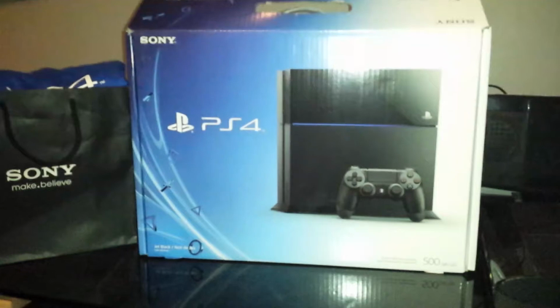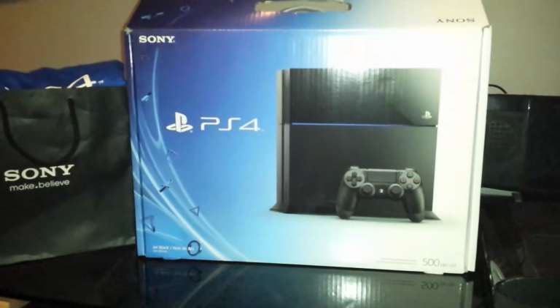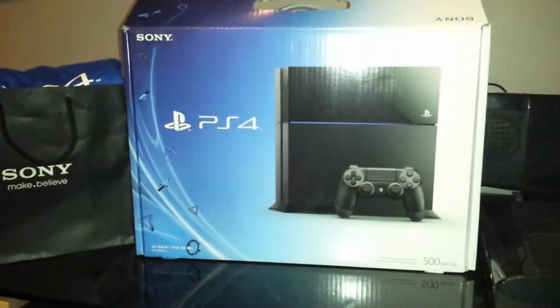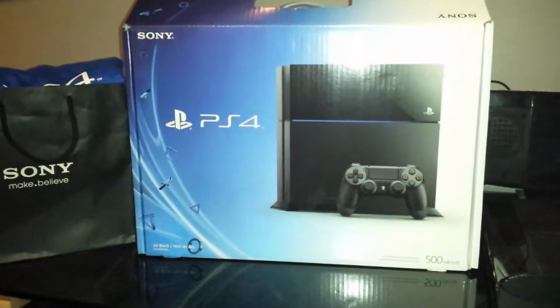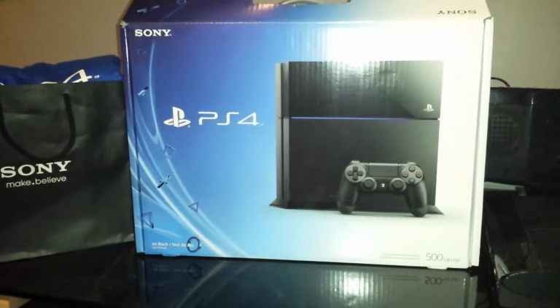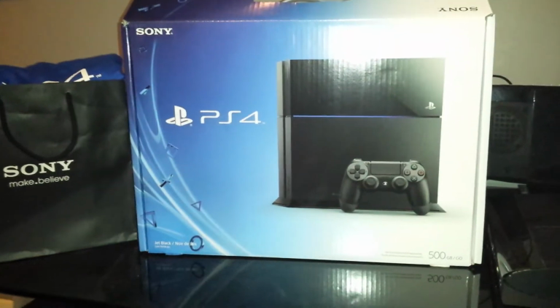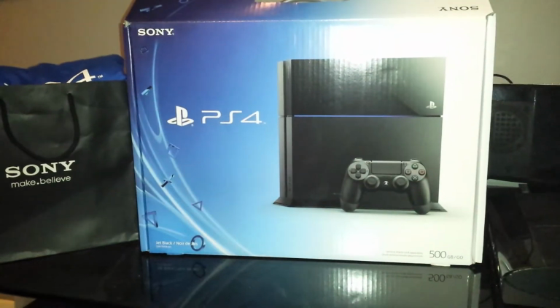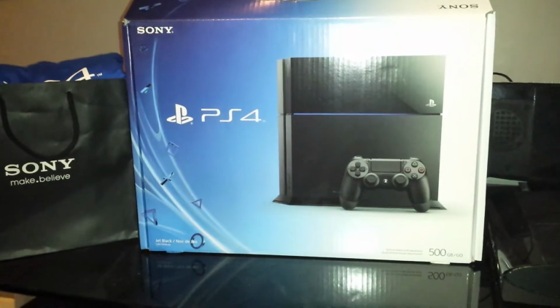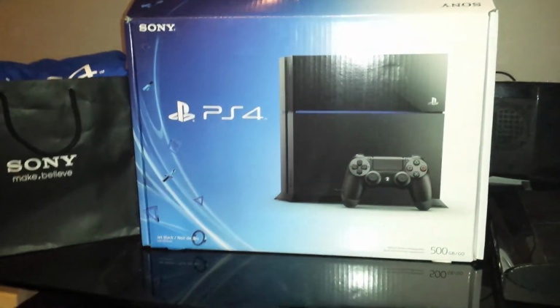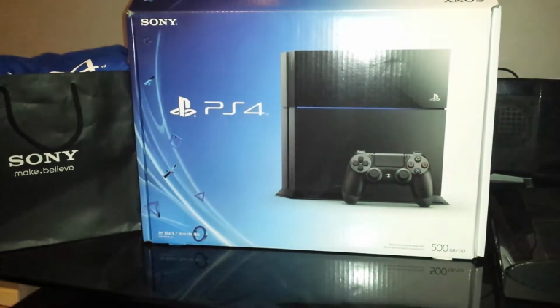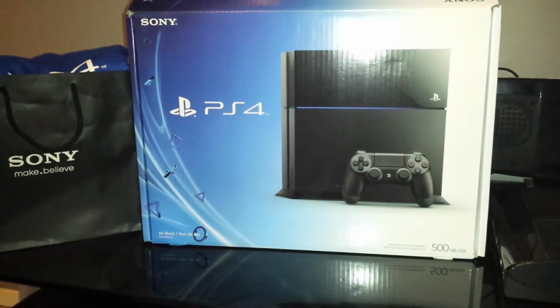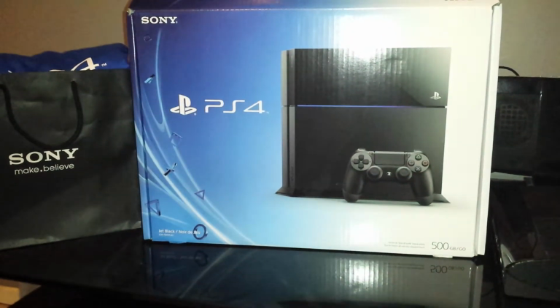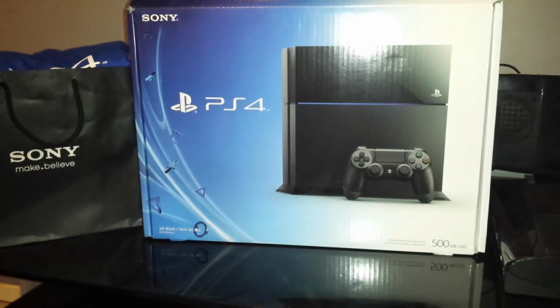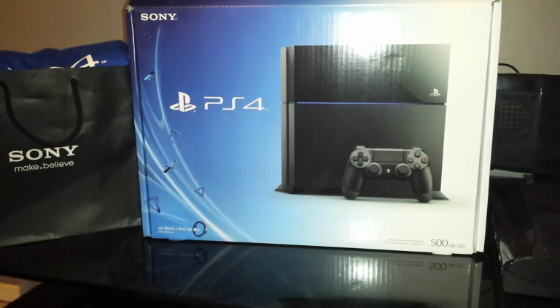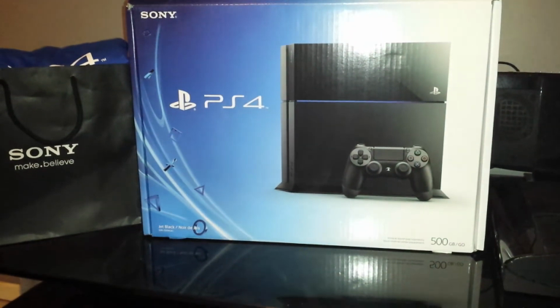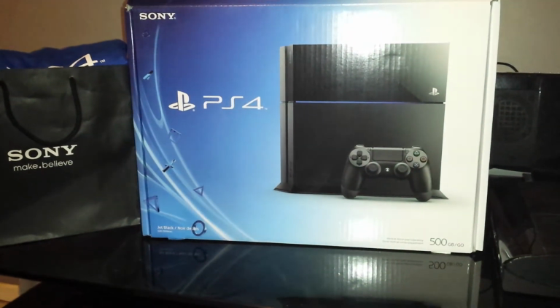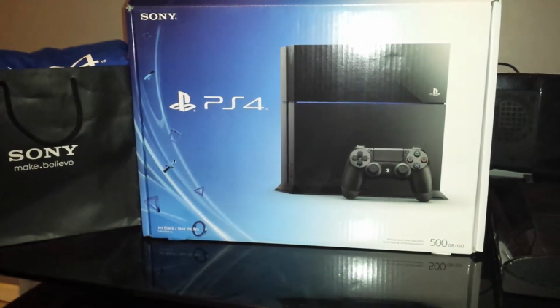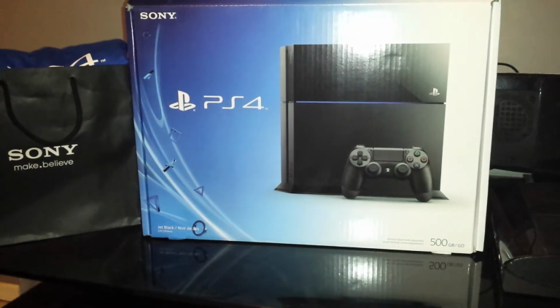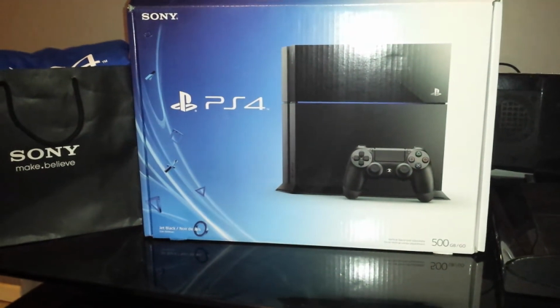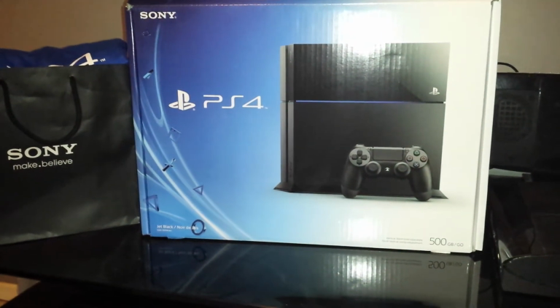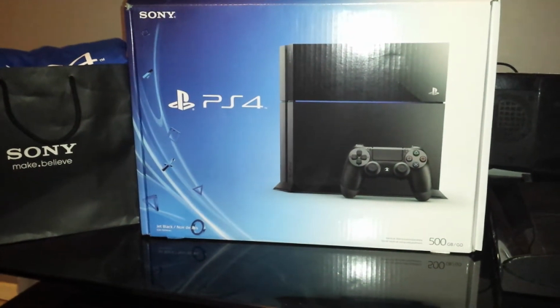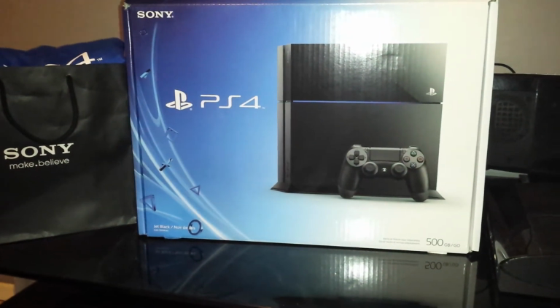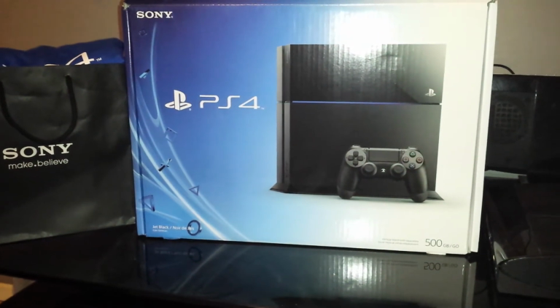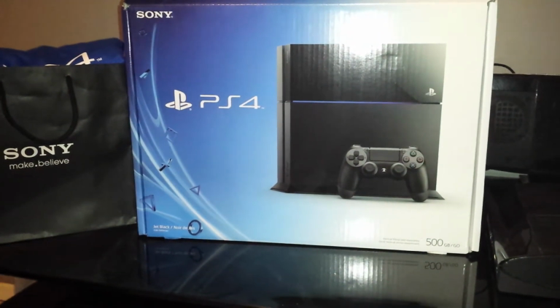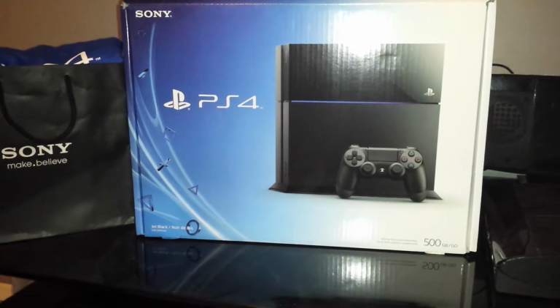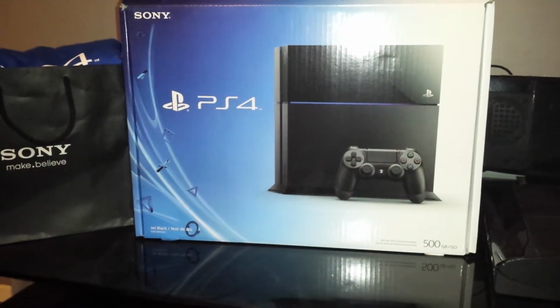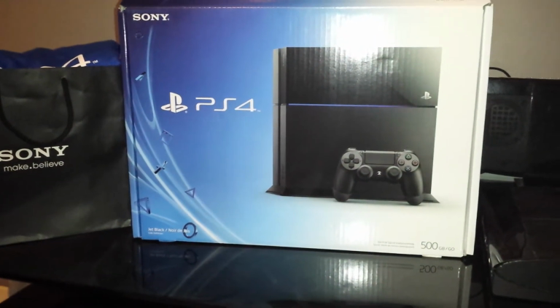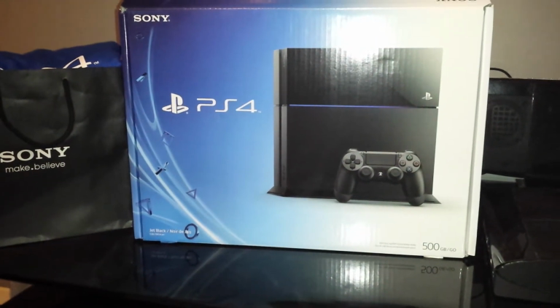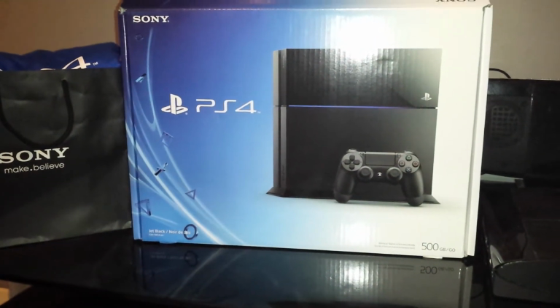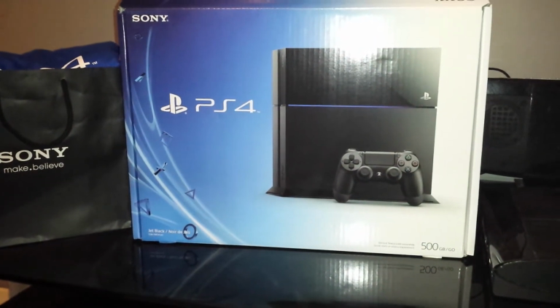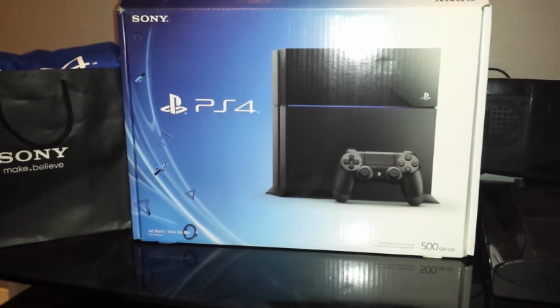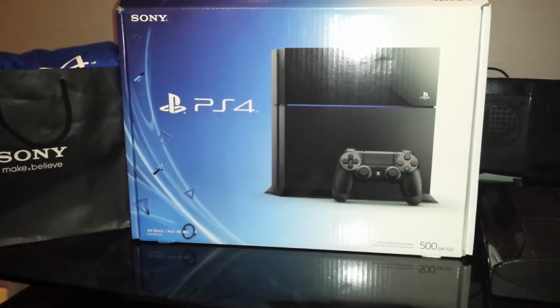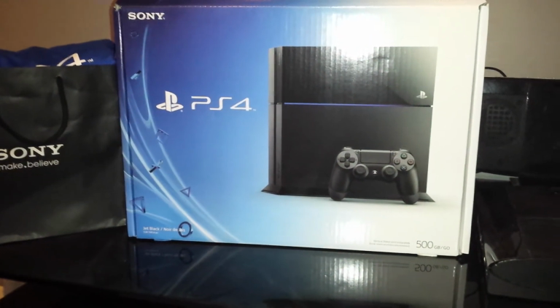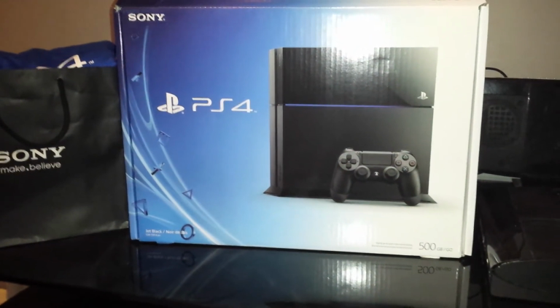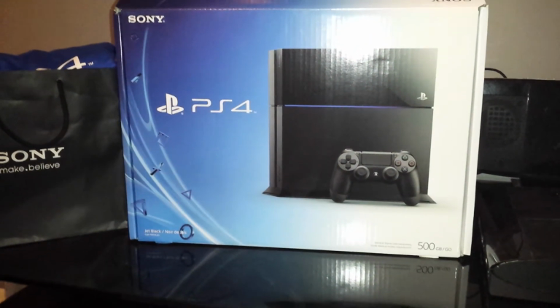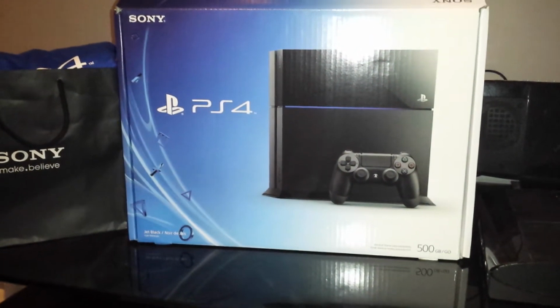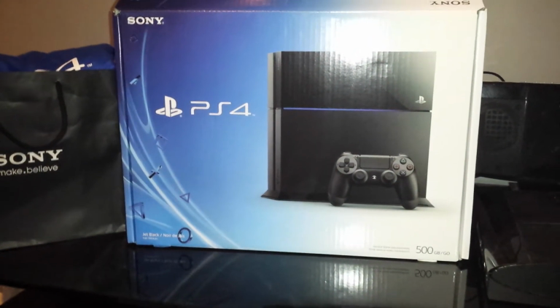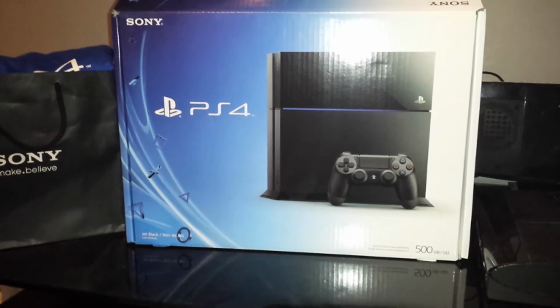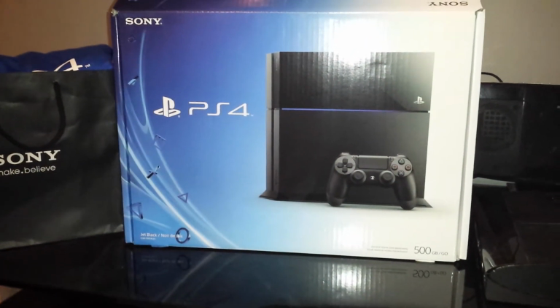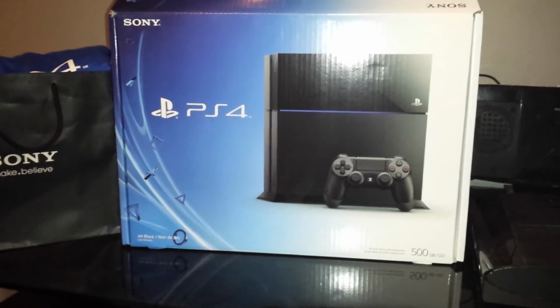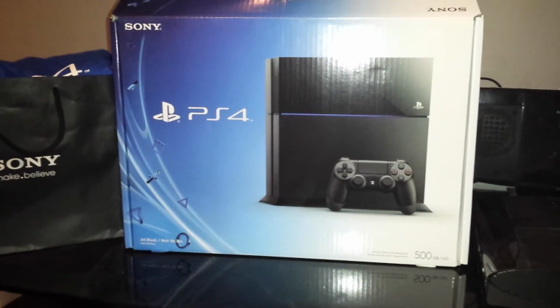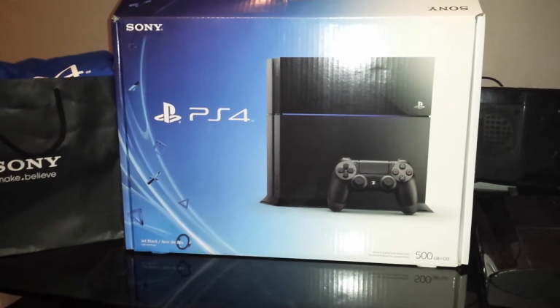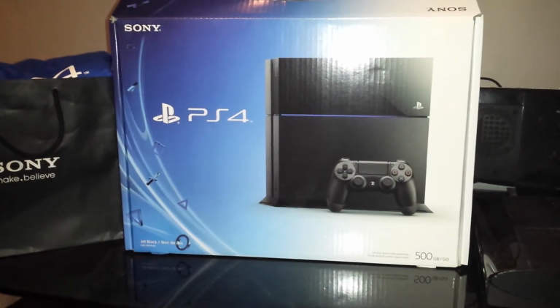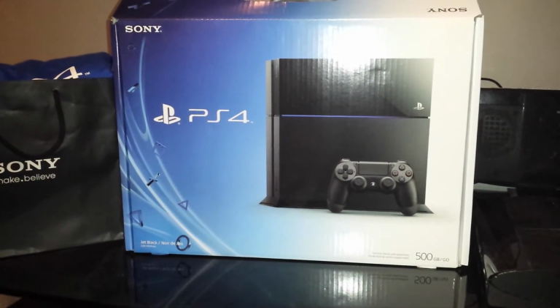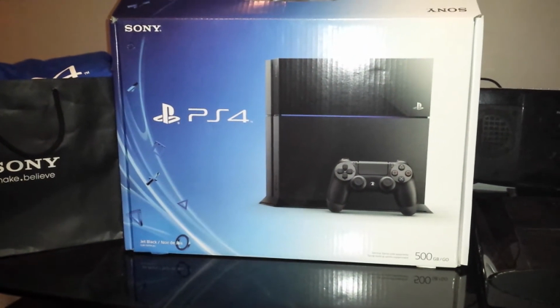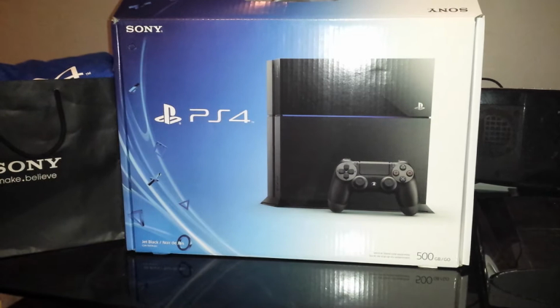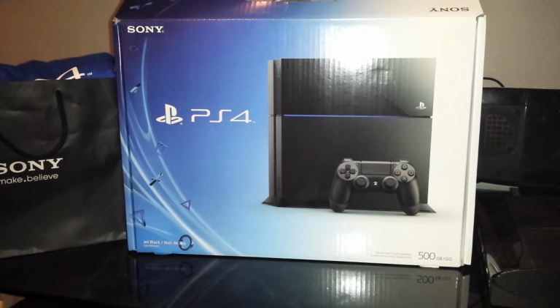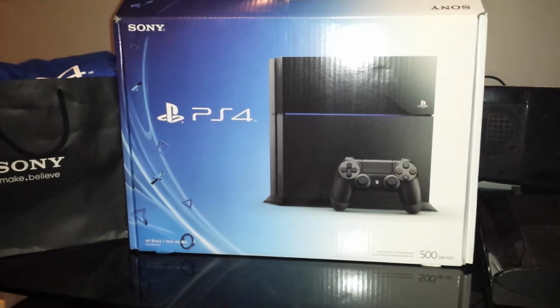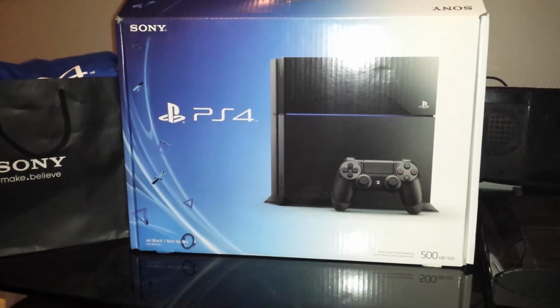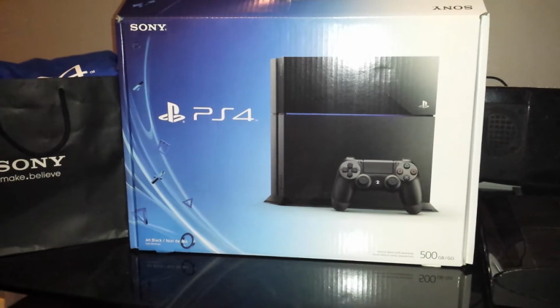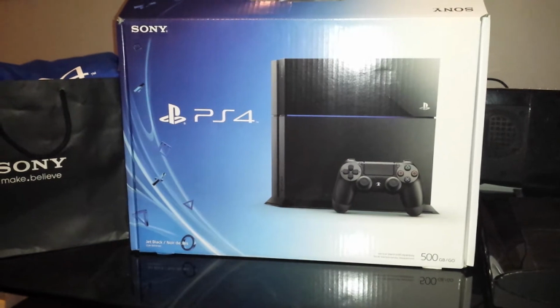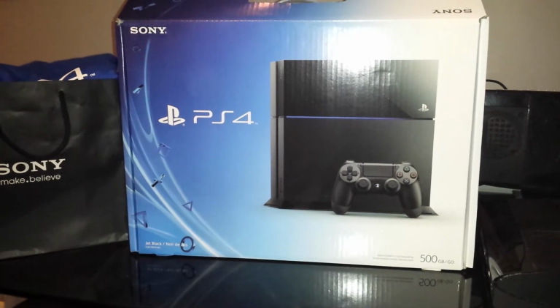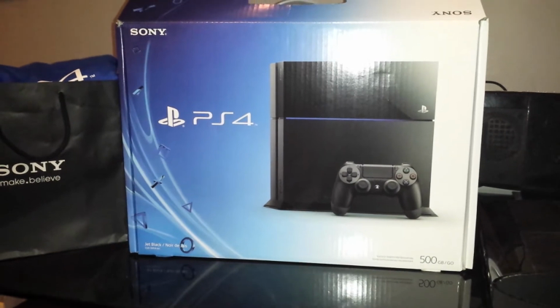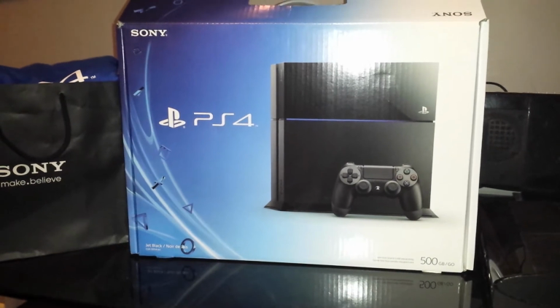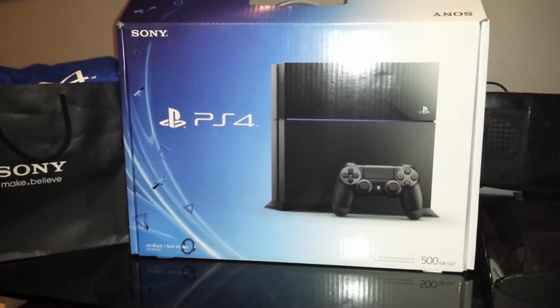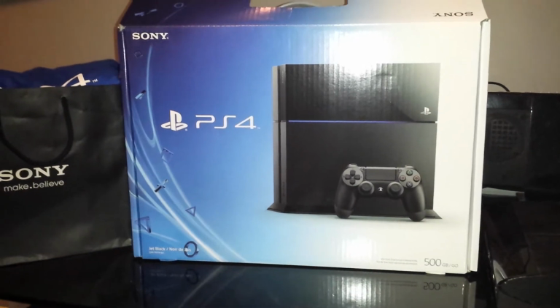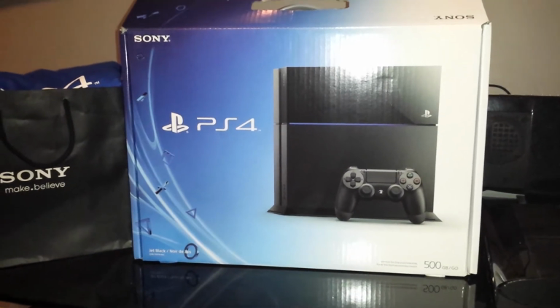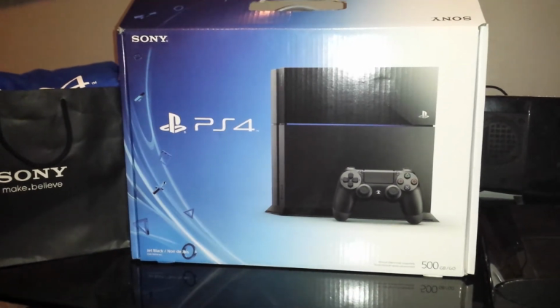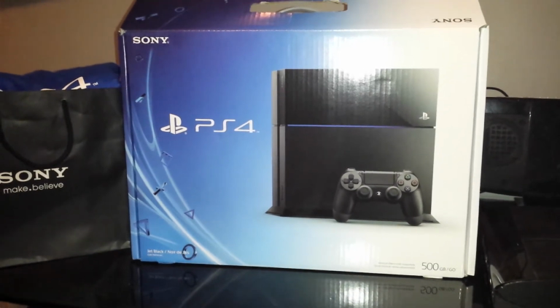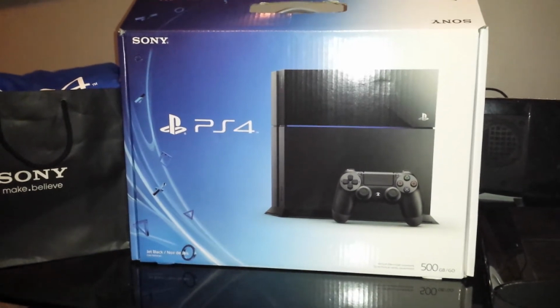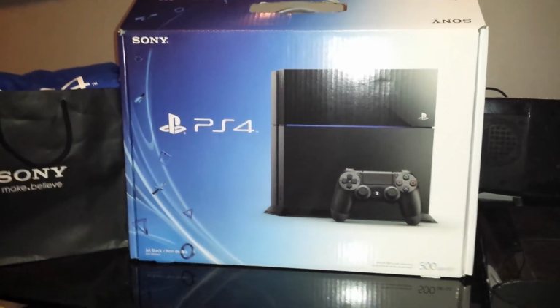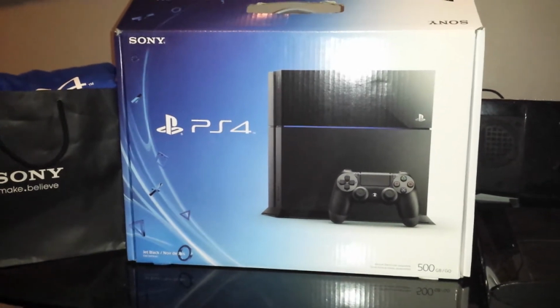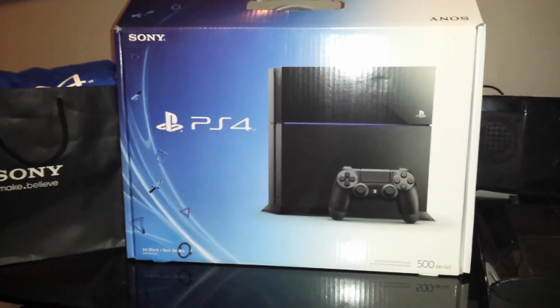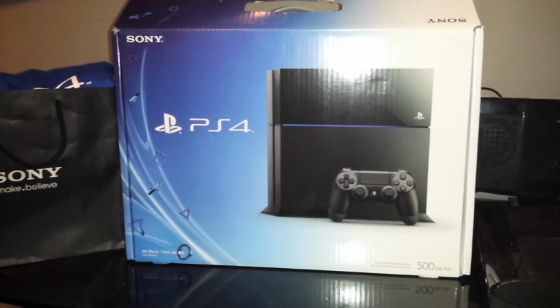What's up guys, this is PS3 Kelly's Game Review, and you know what time it is? November 15th, 2013. The PS4 is finally out.